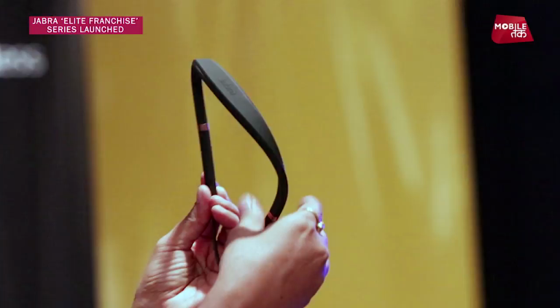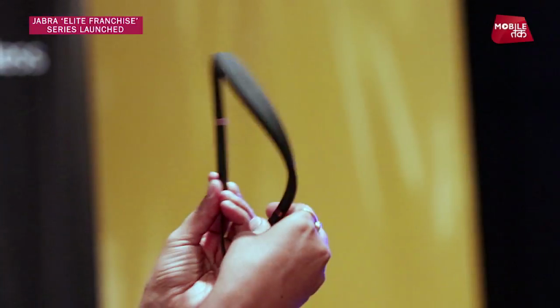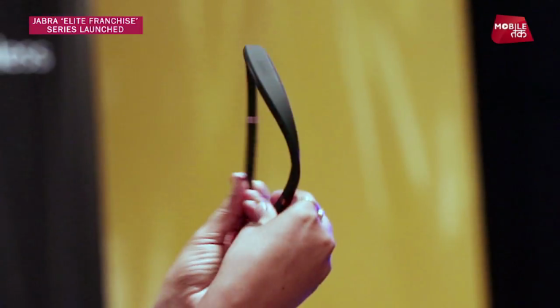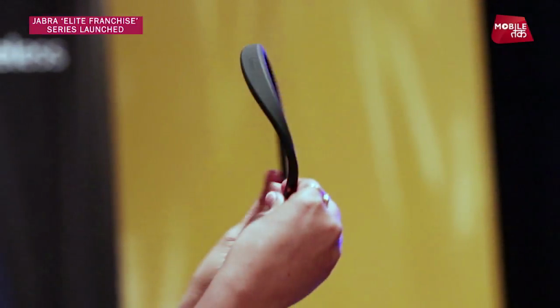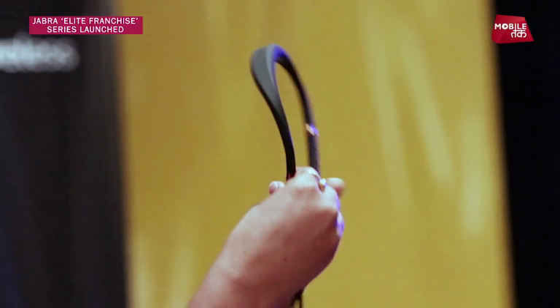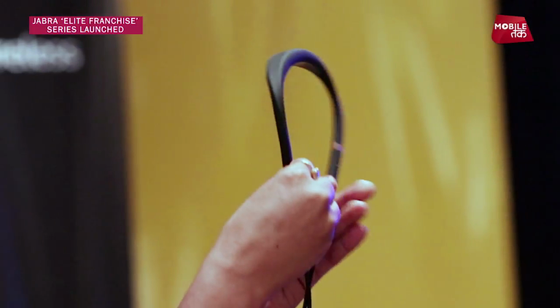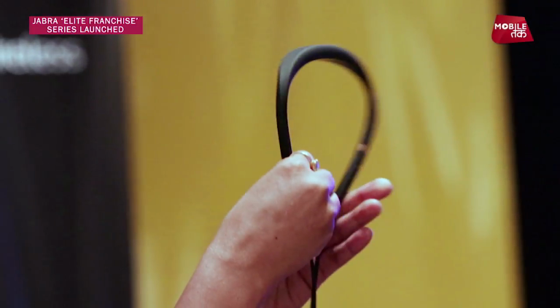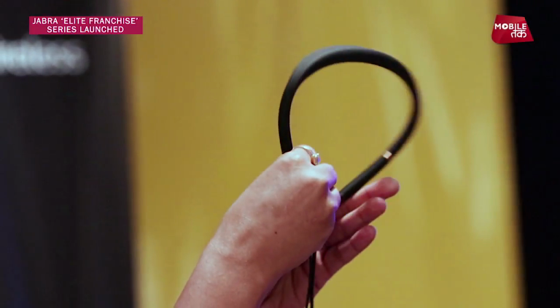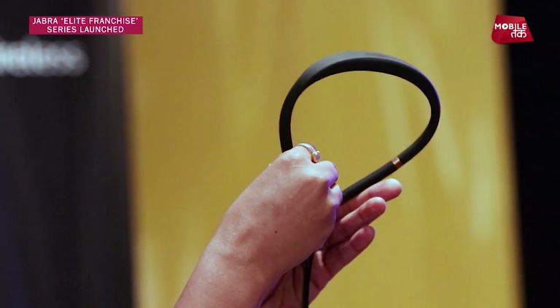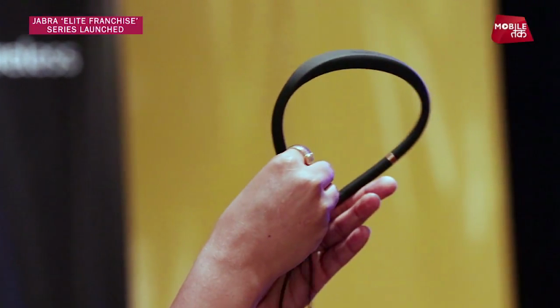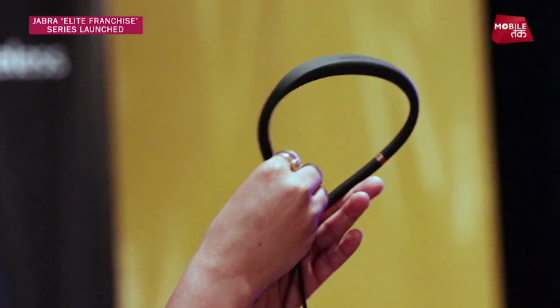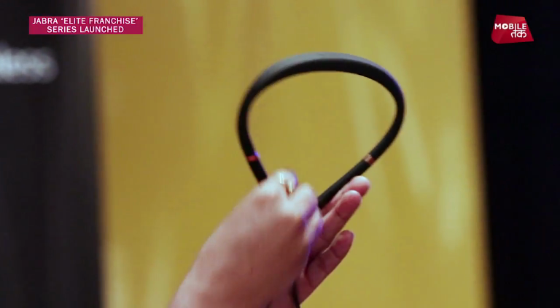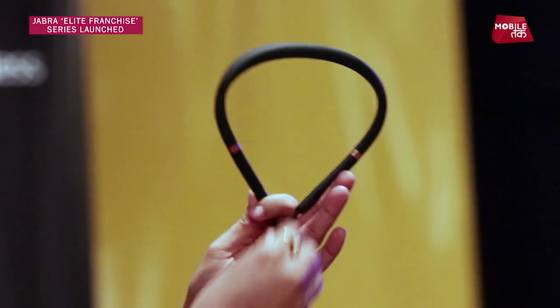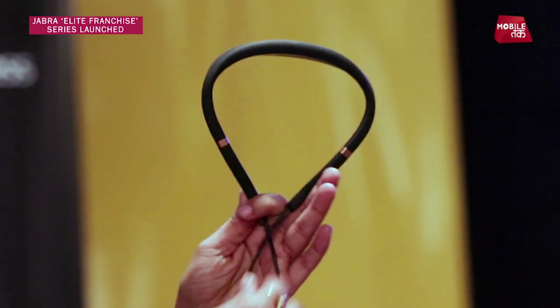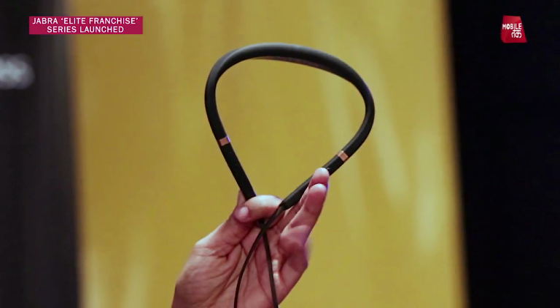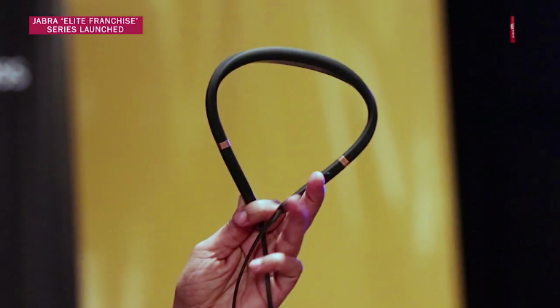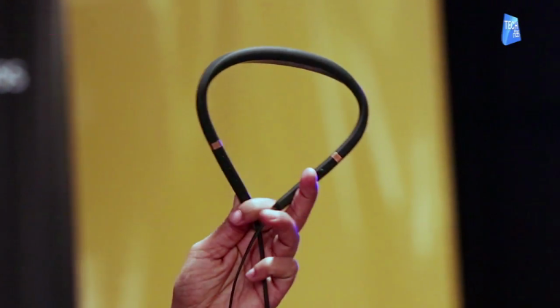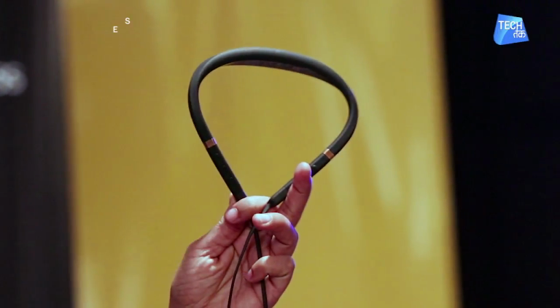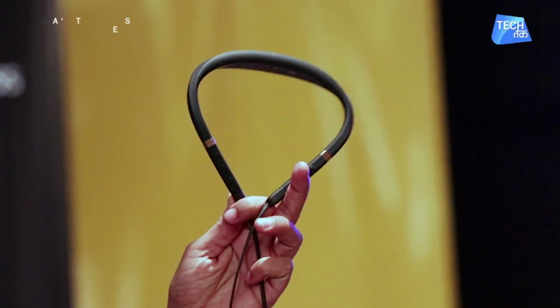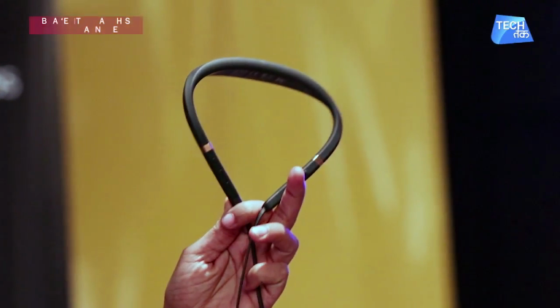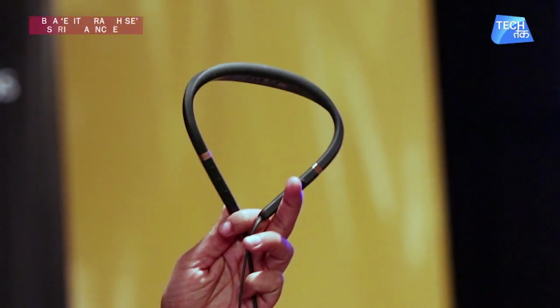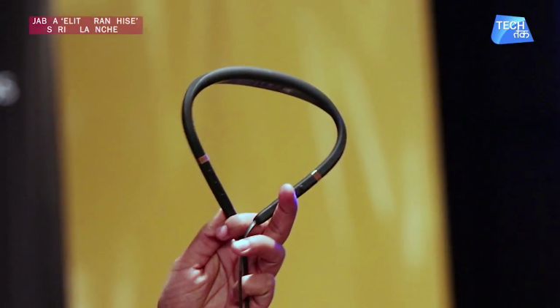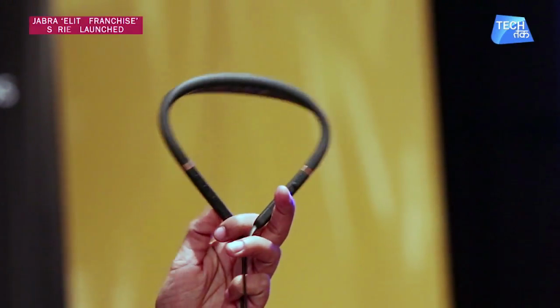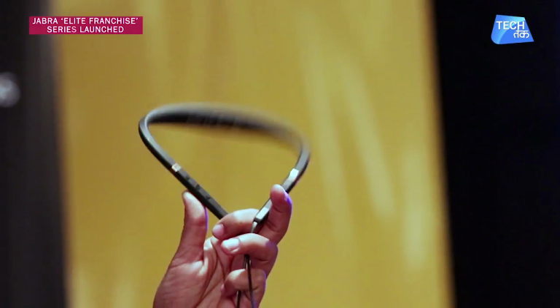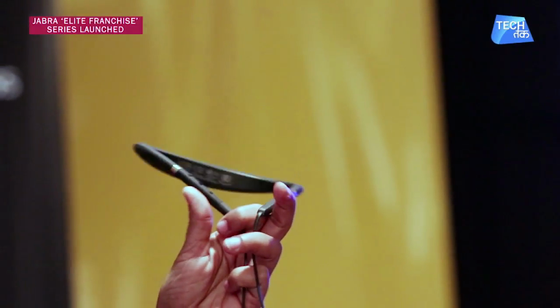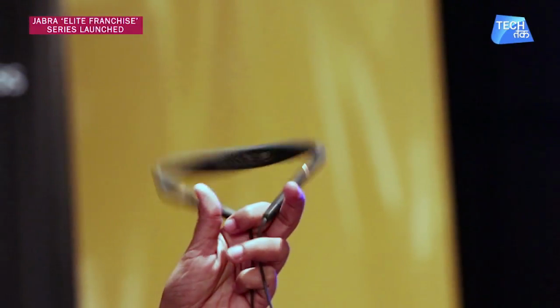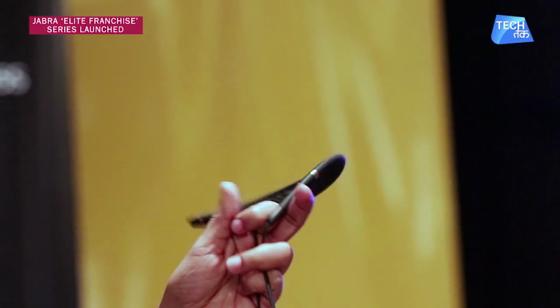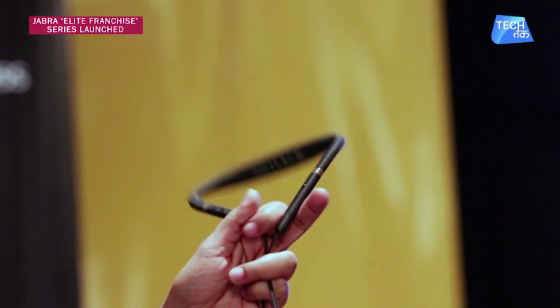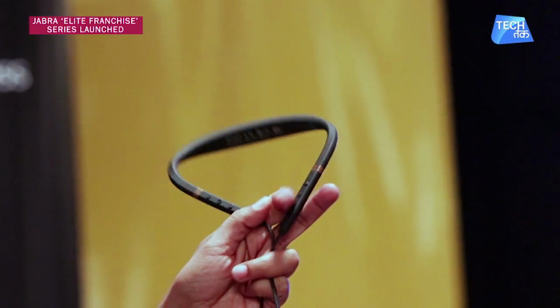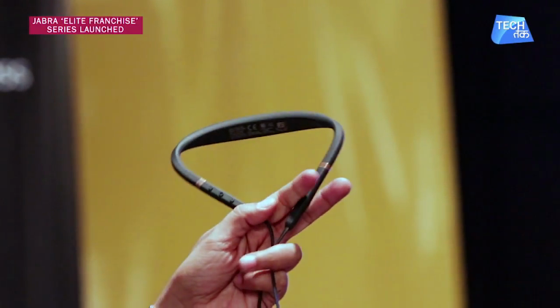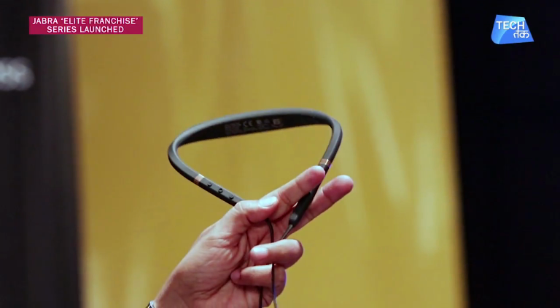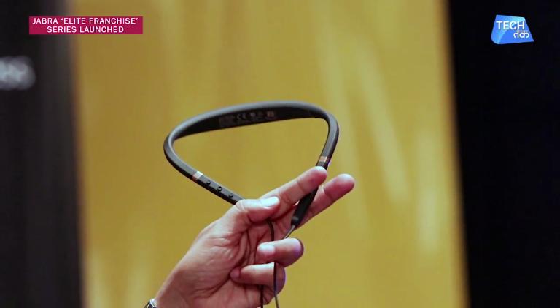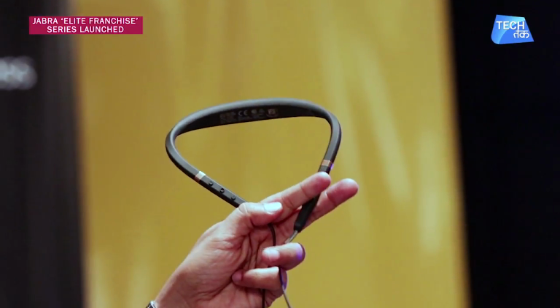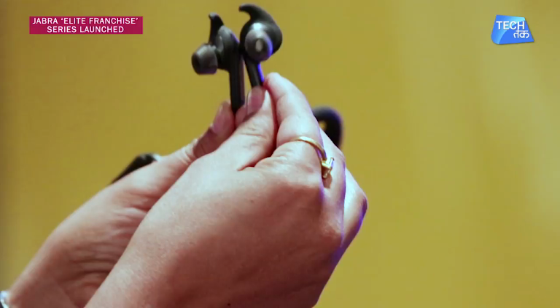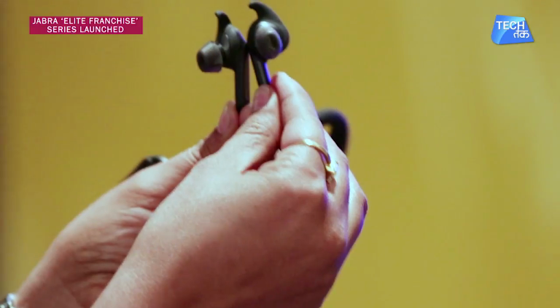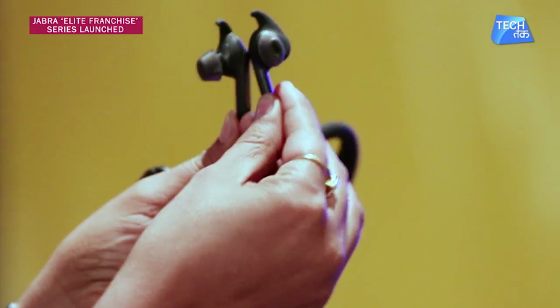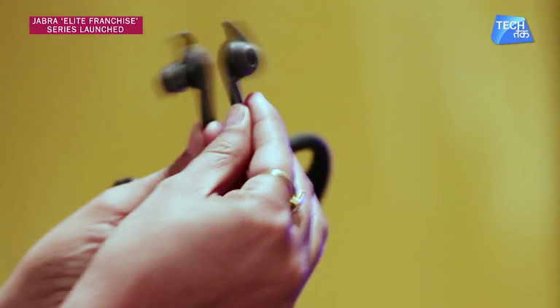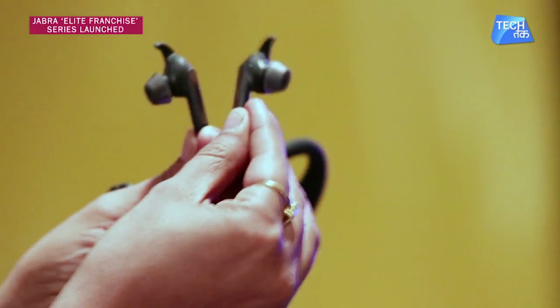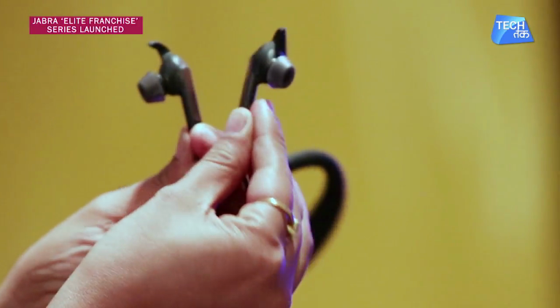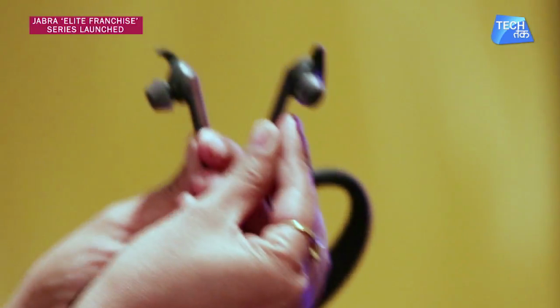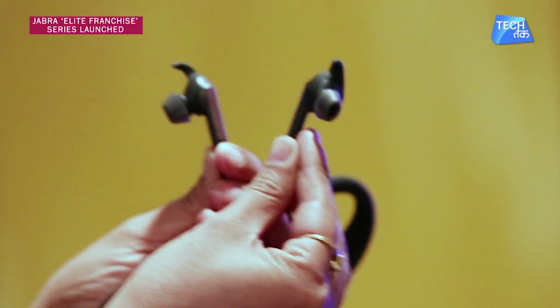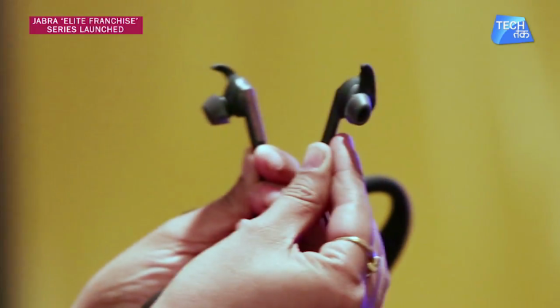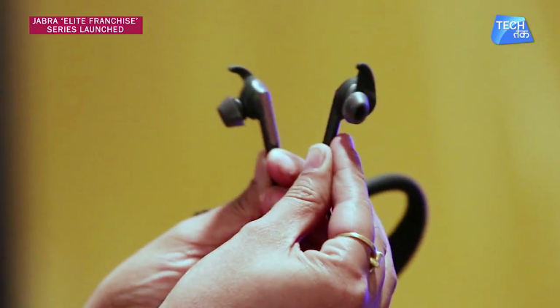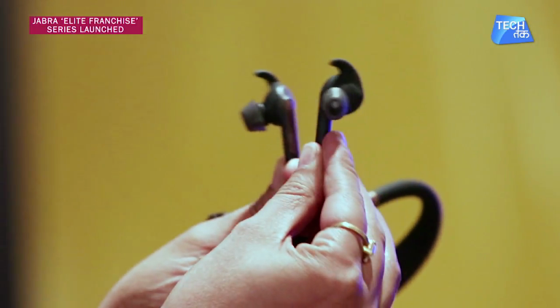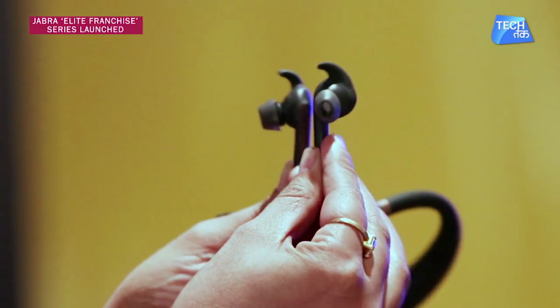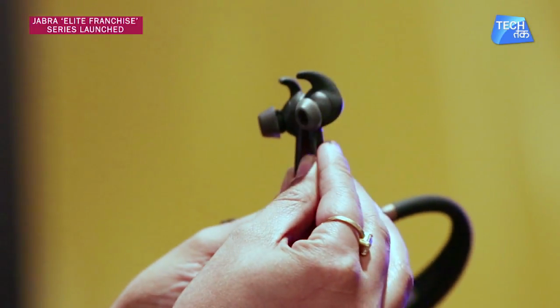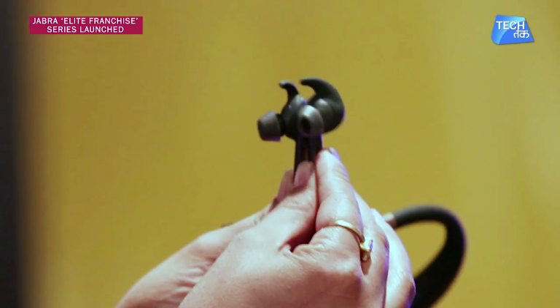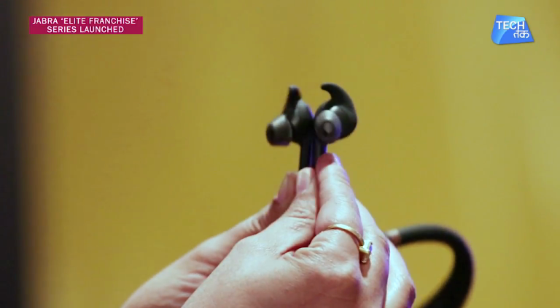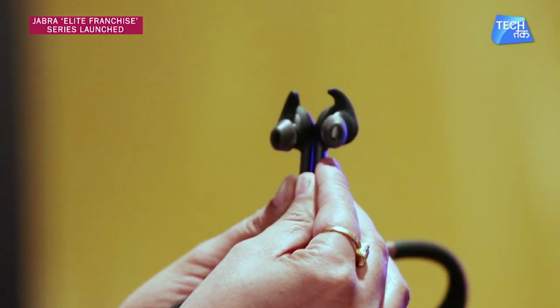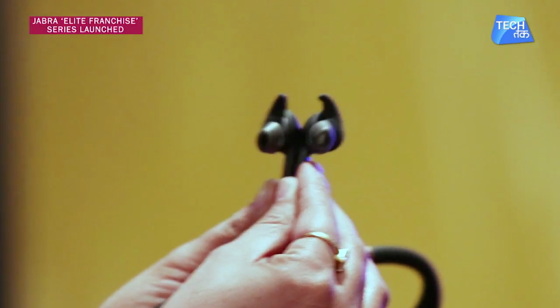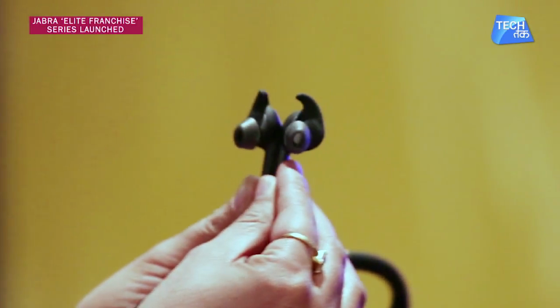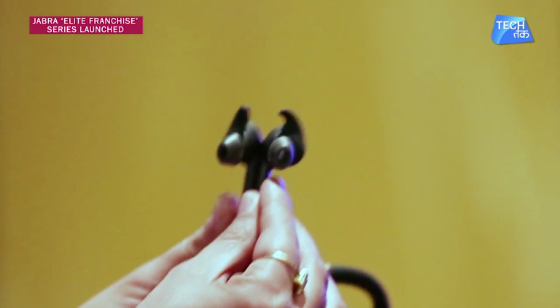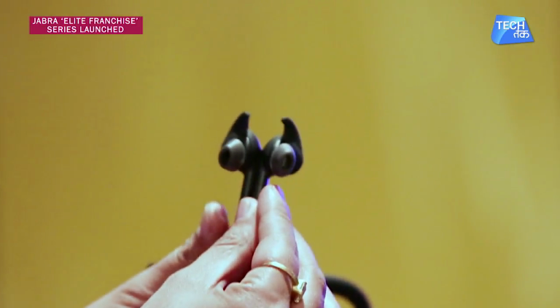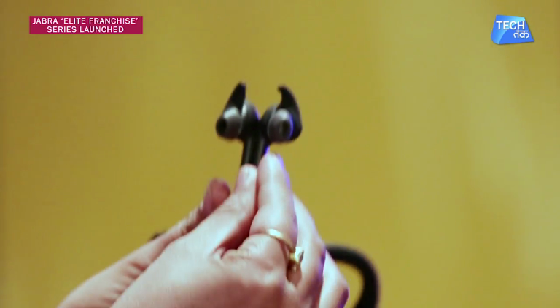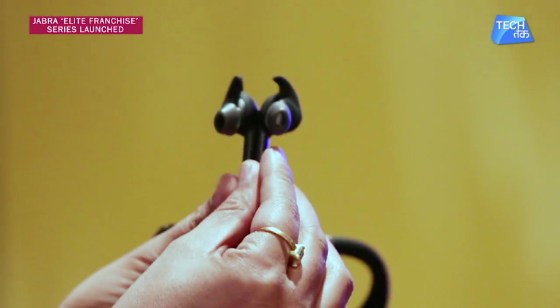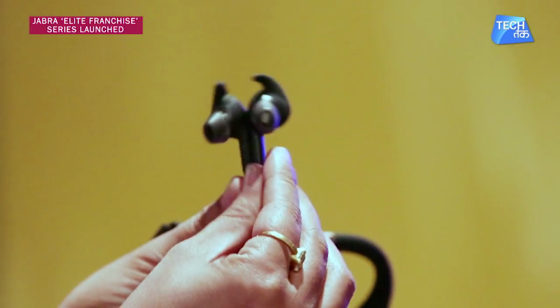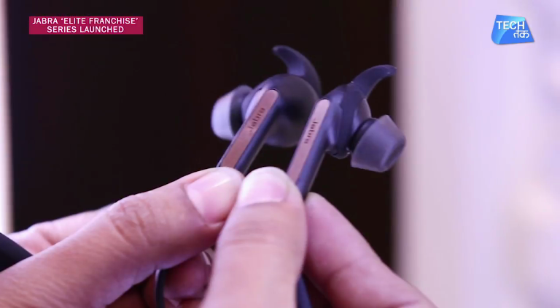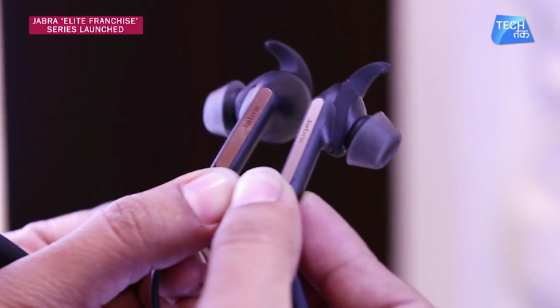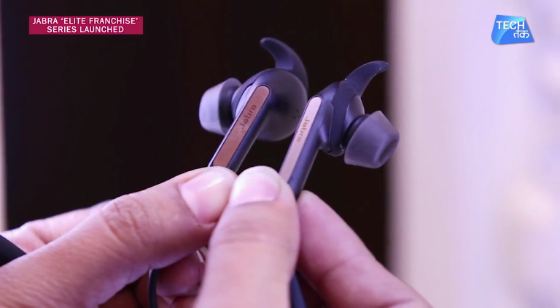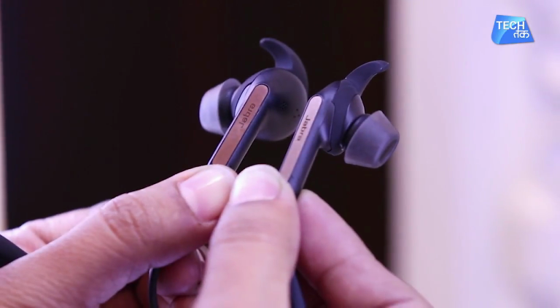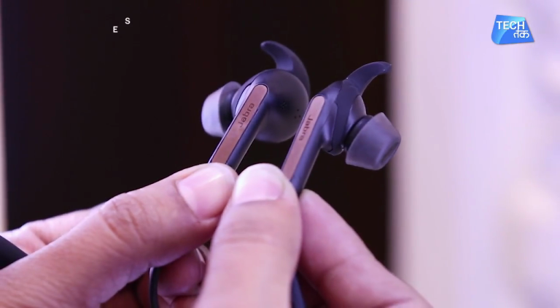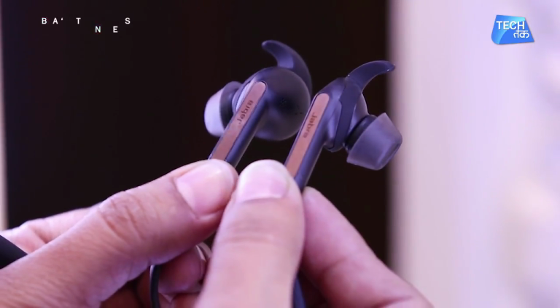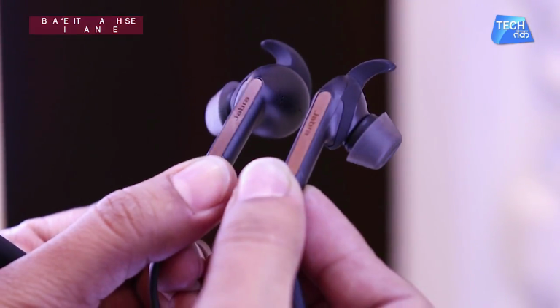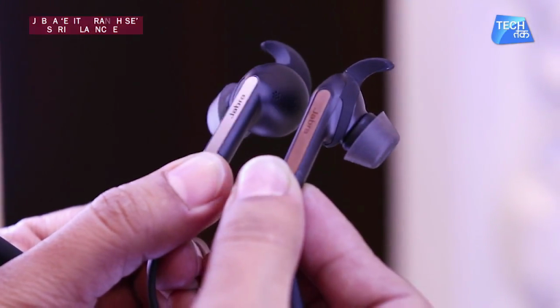The Jabra Elite series, also called the Elite franchise, is available for purchase on Amazon, Croma, Jabra's website, and from Jabra authorised retail stores.